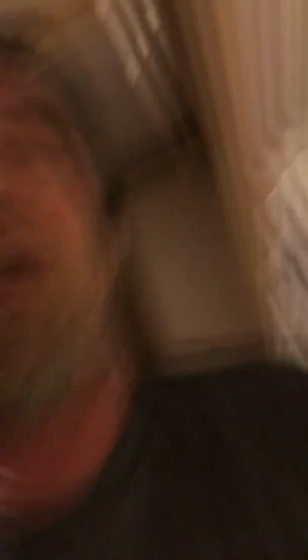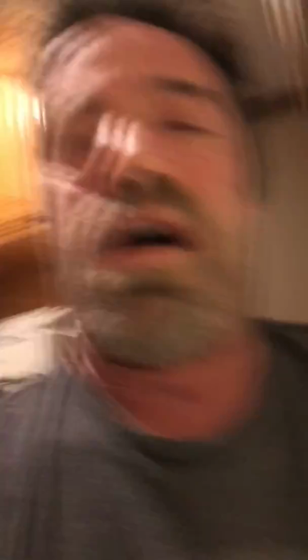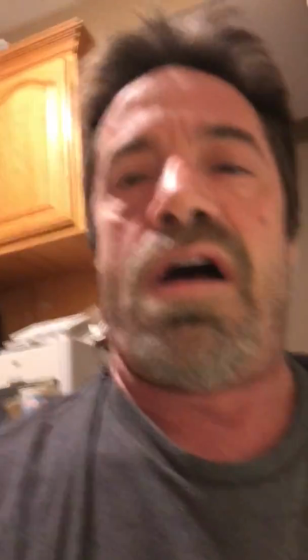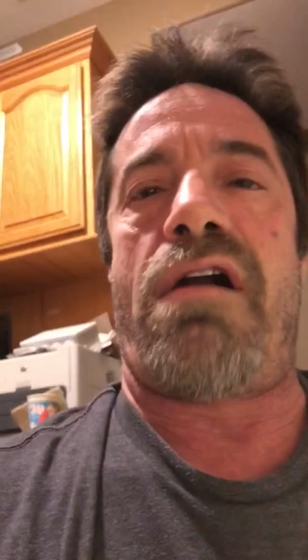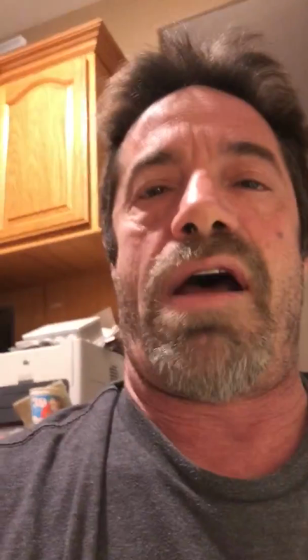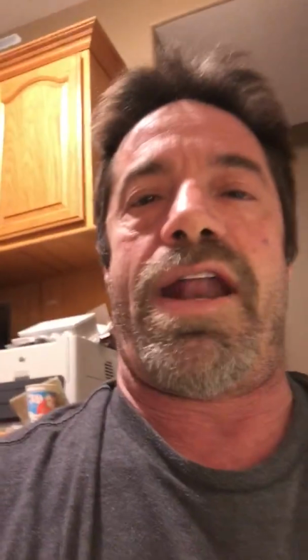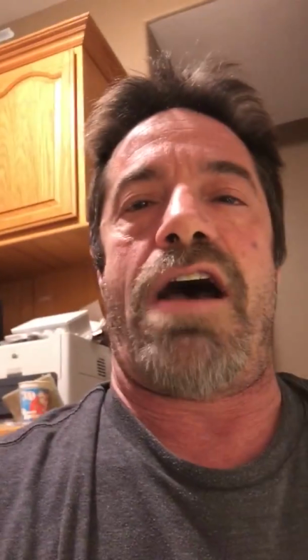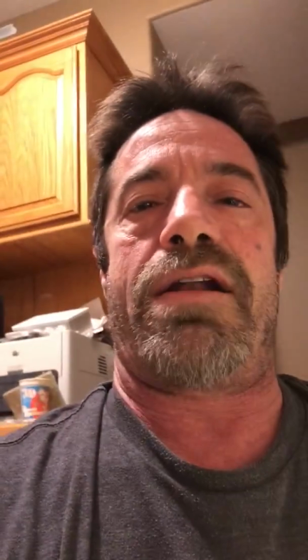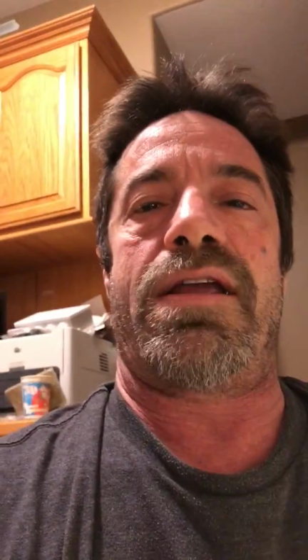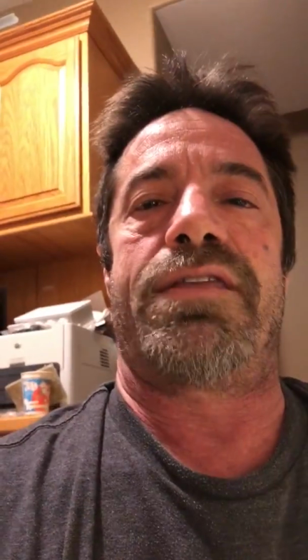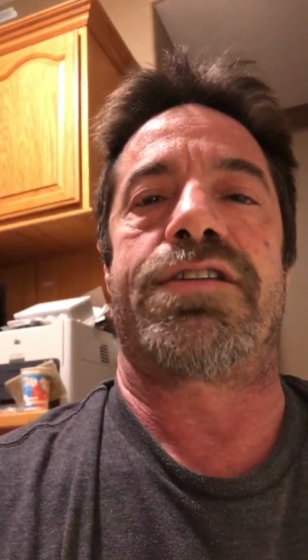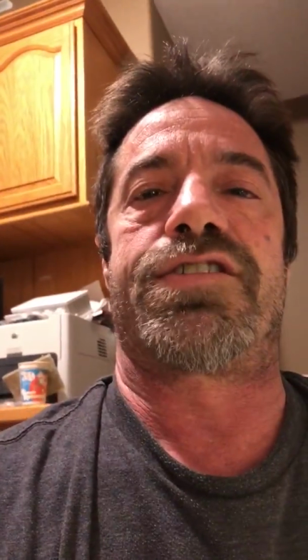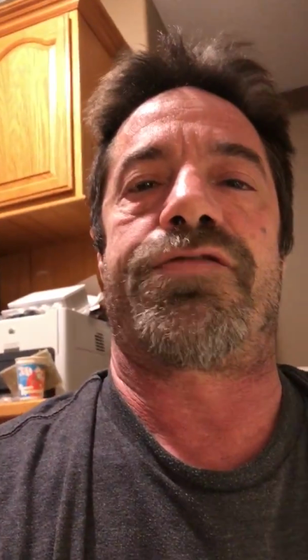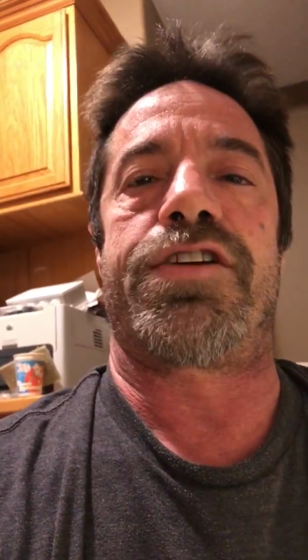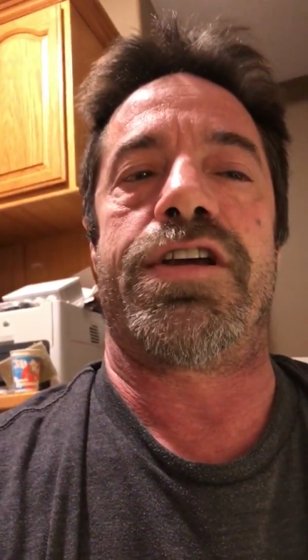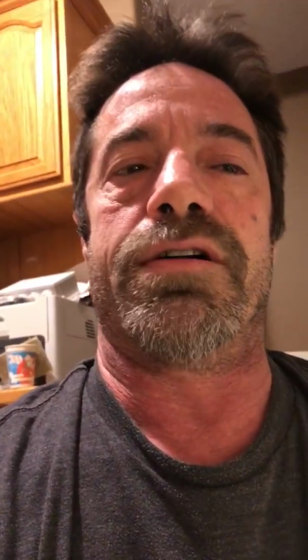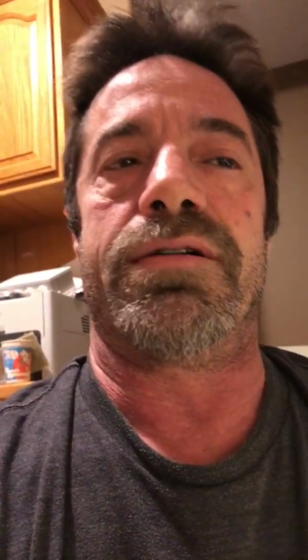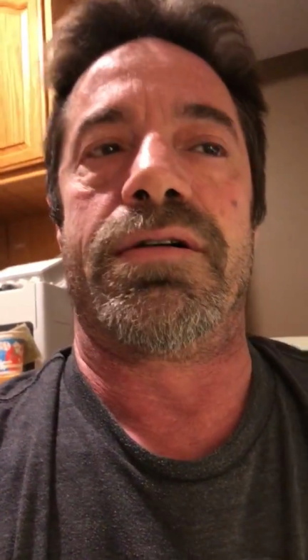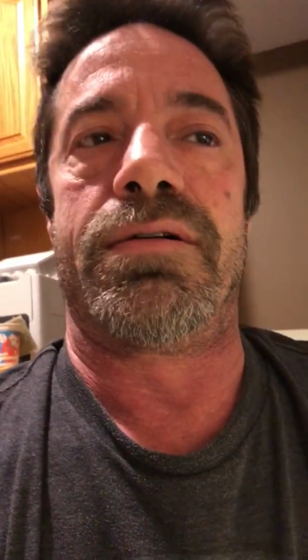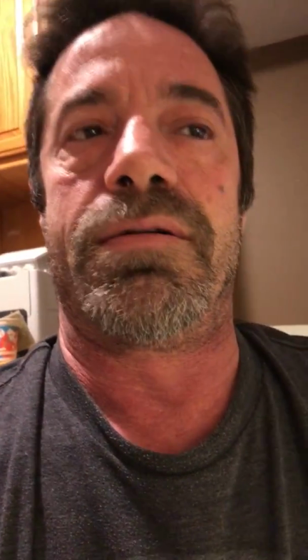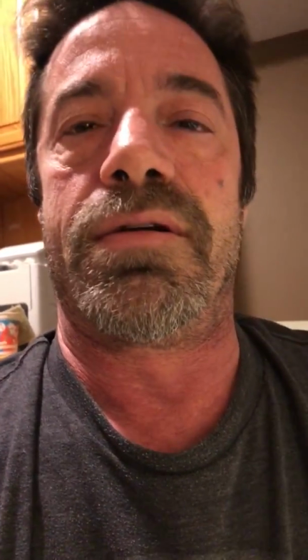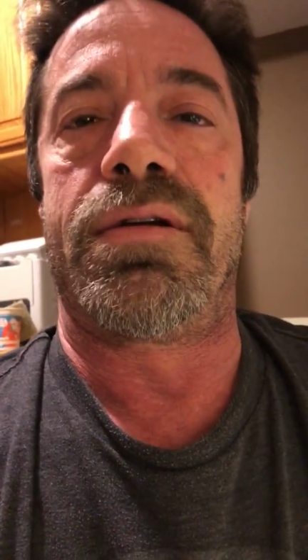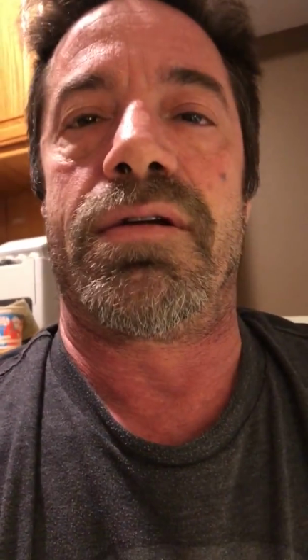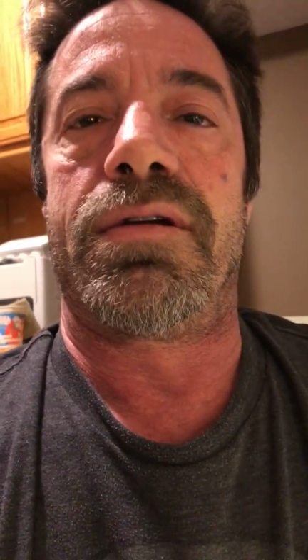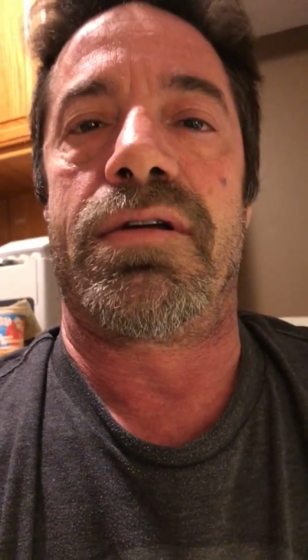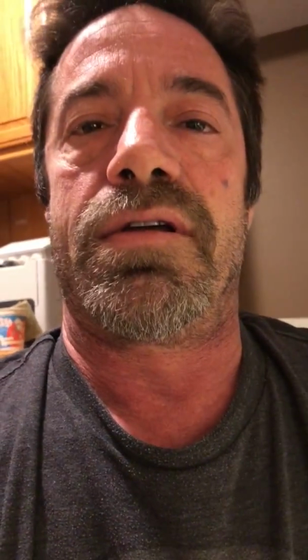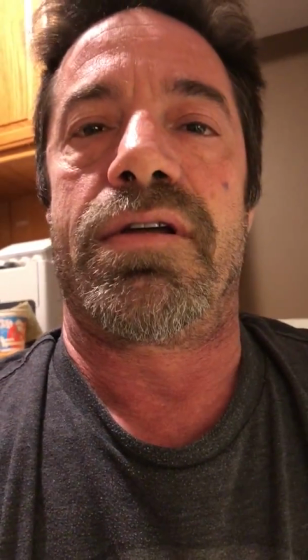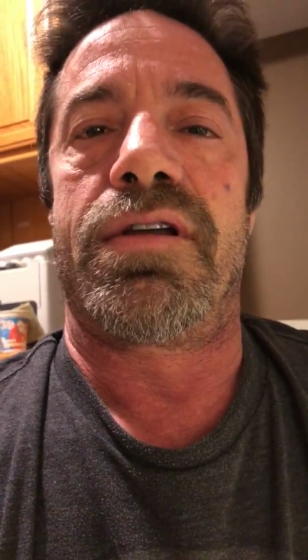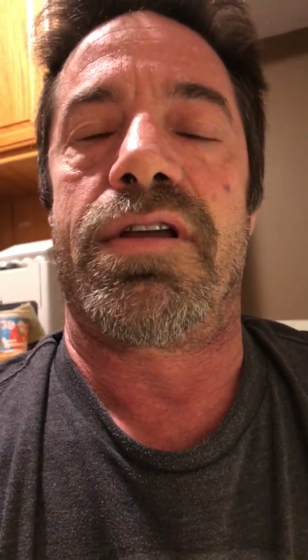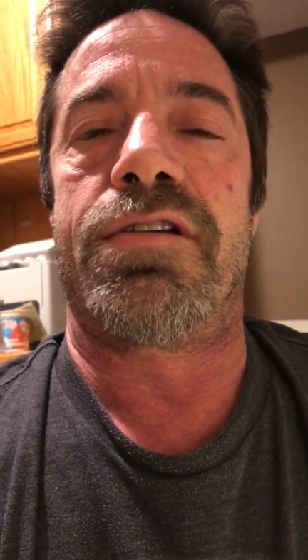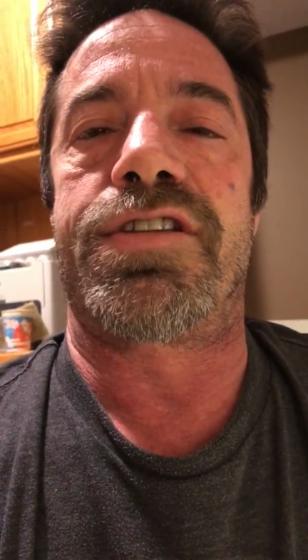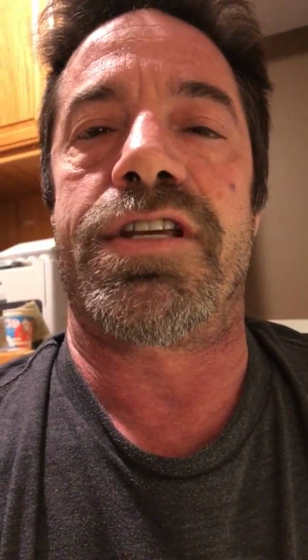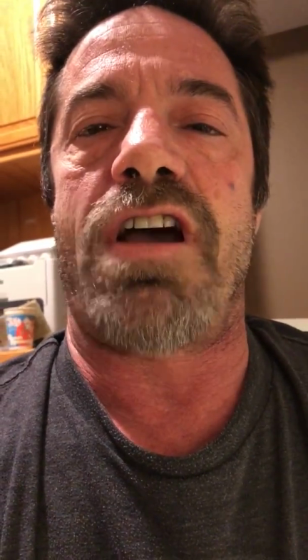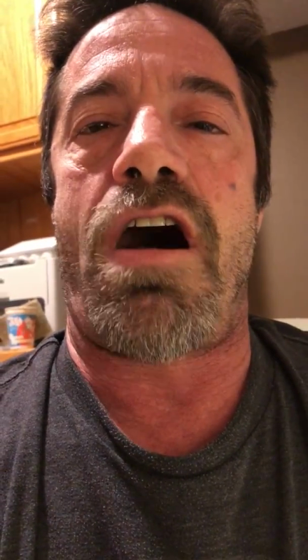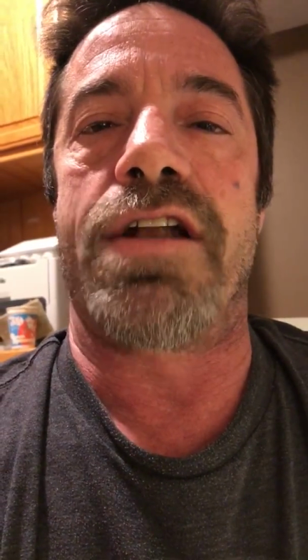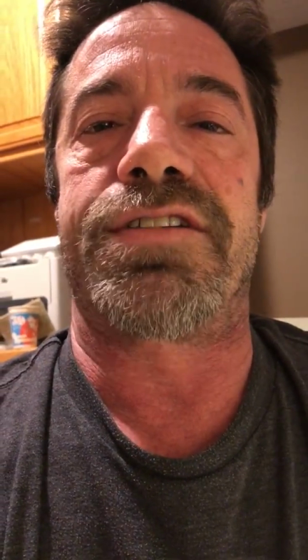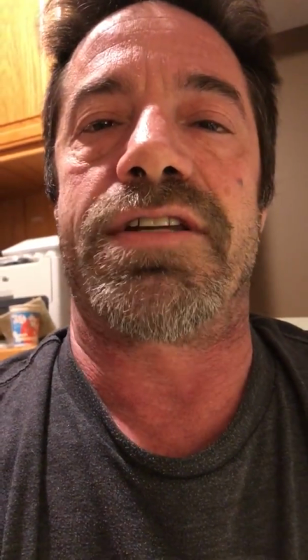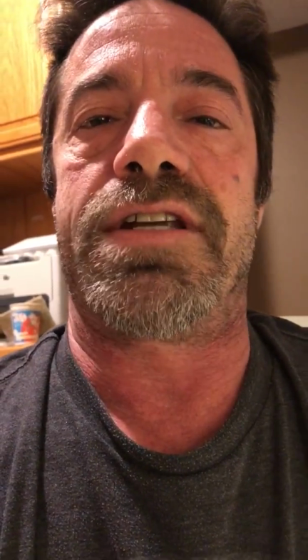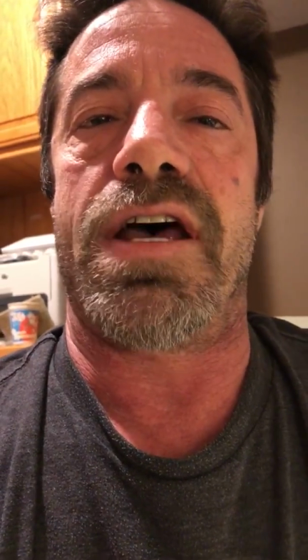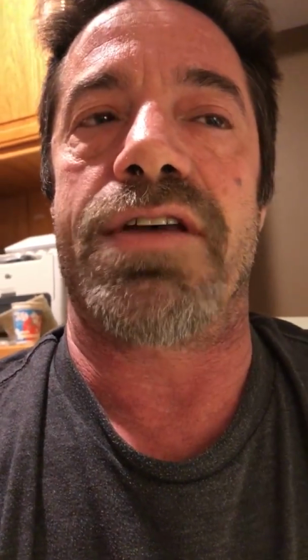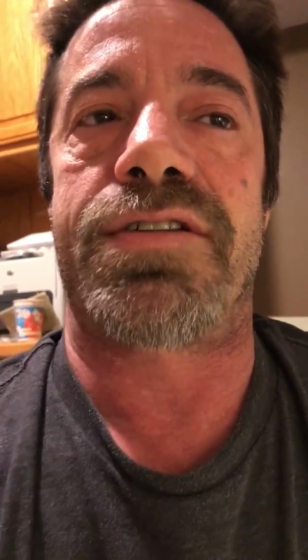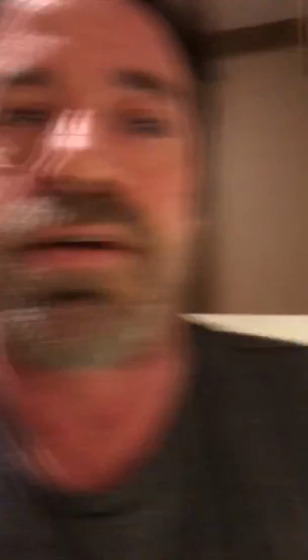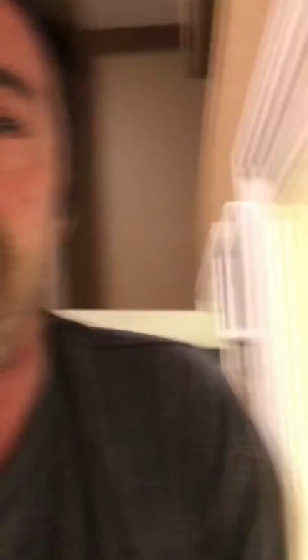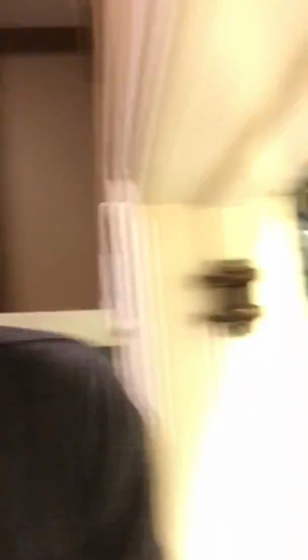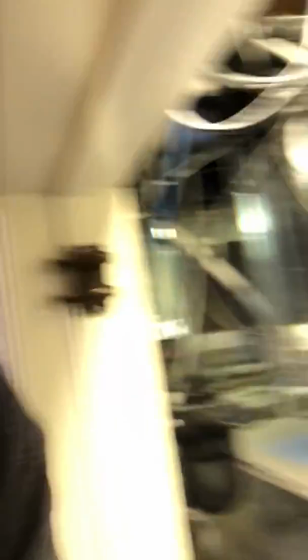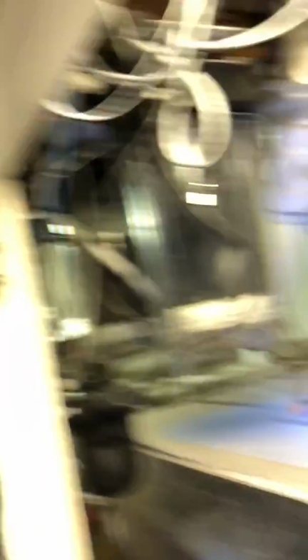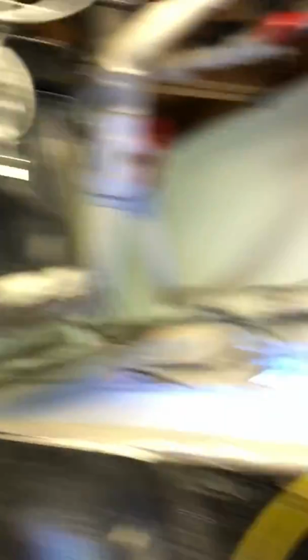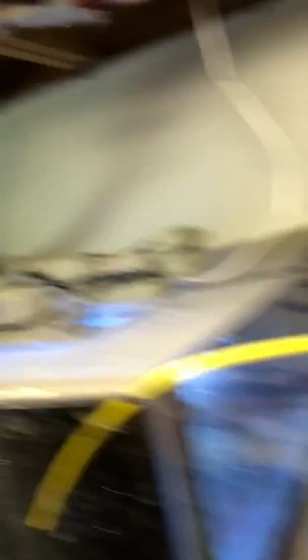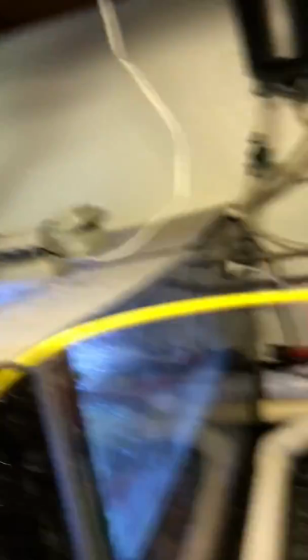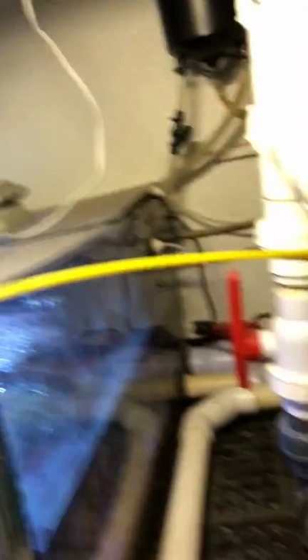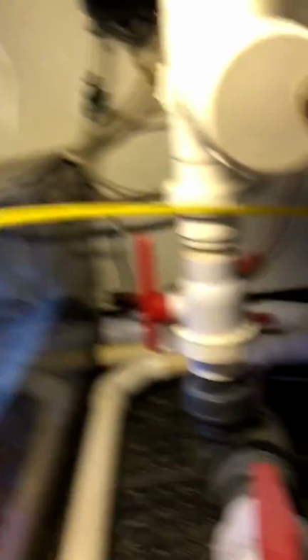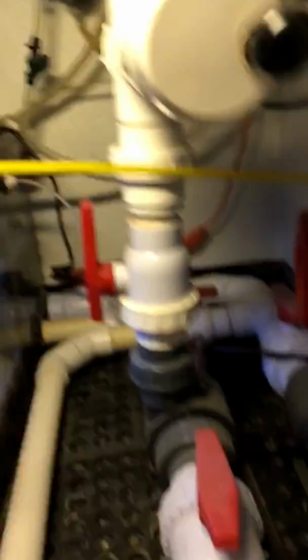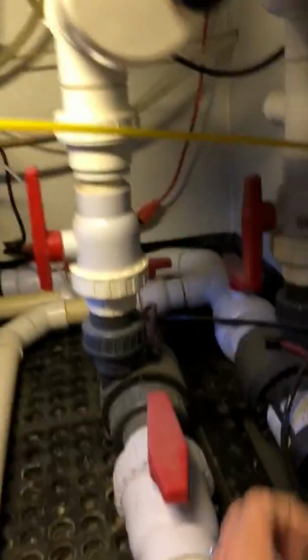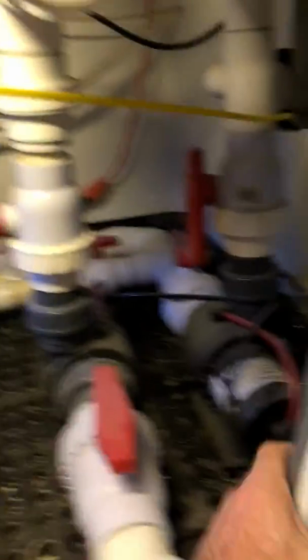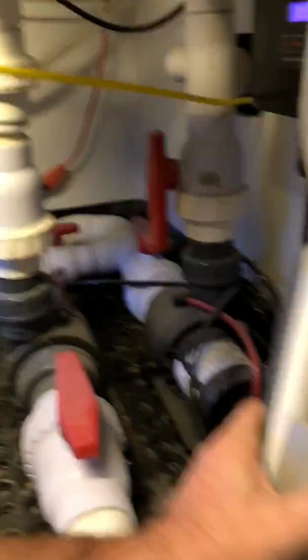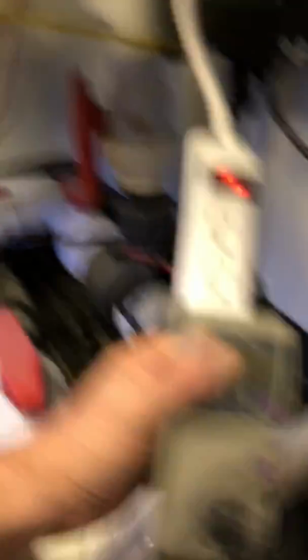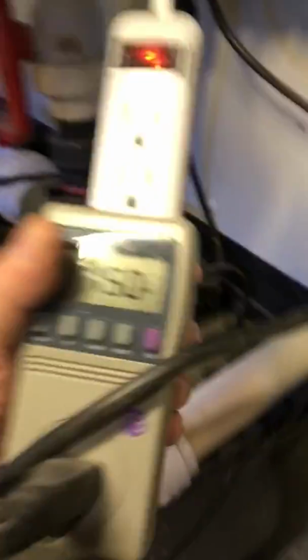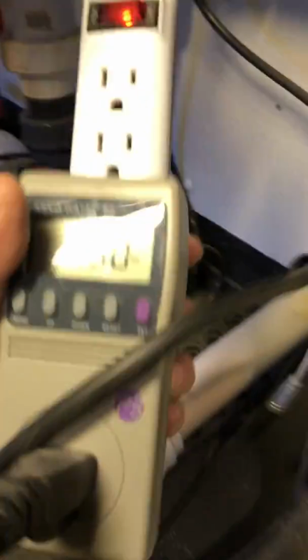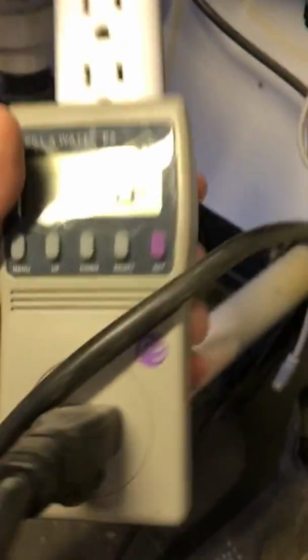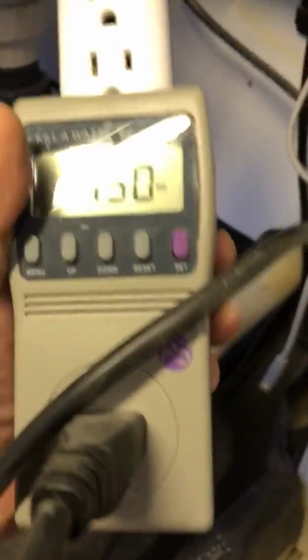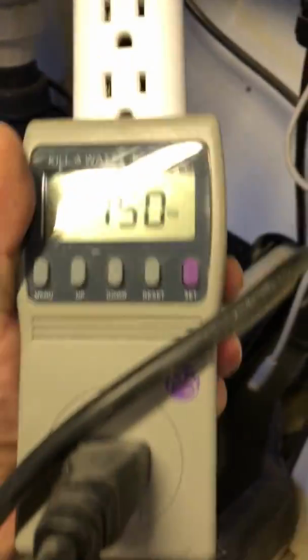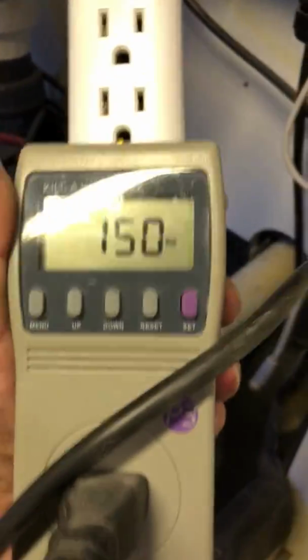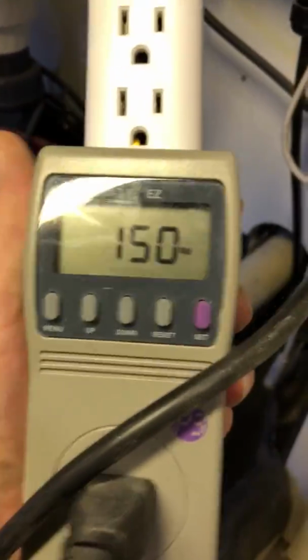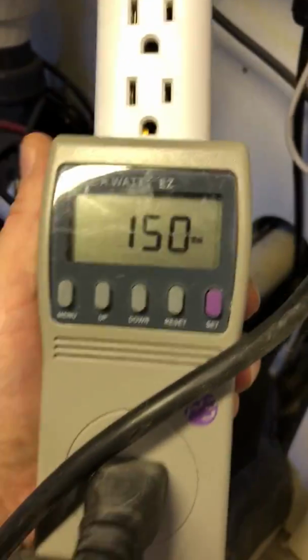All right, Audi. This is for you. Here's the honesty test. Kilowatt.